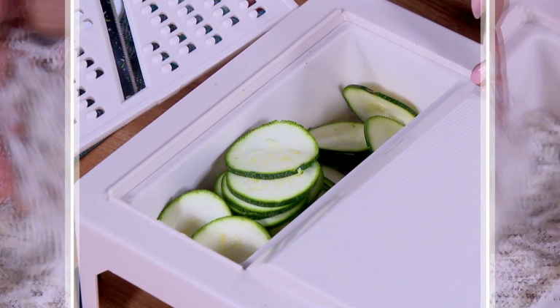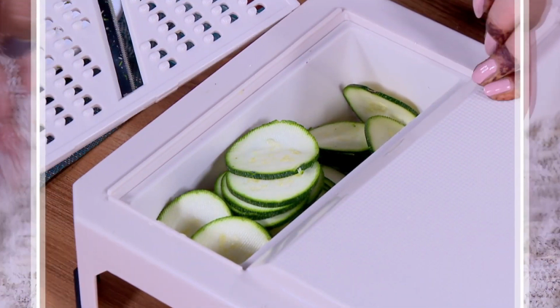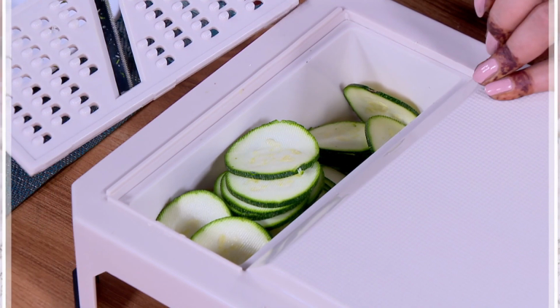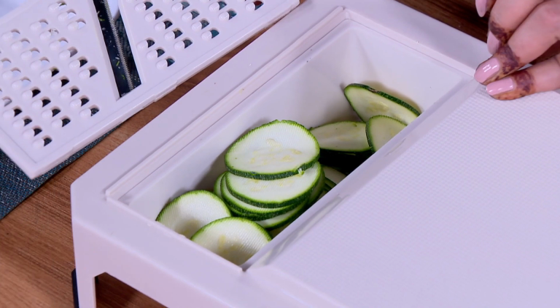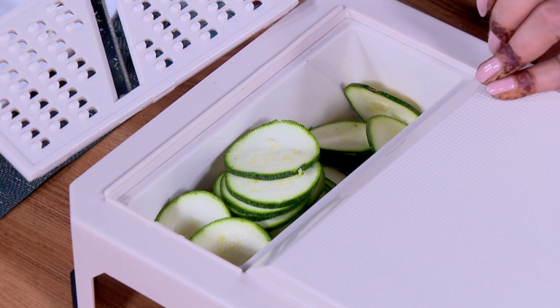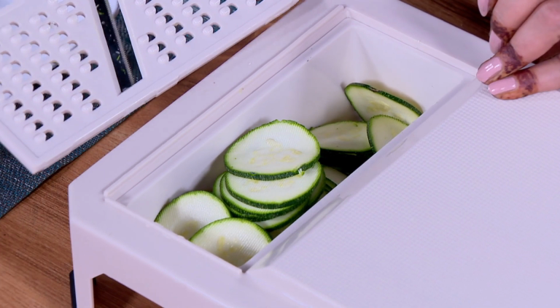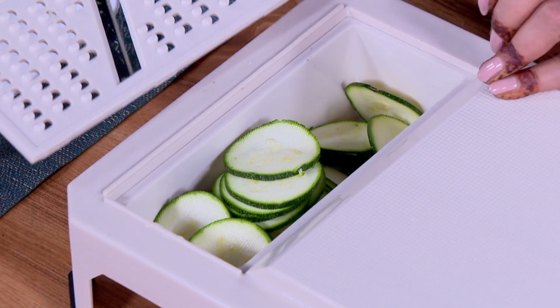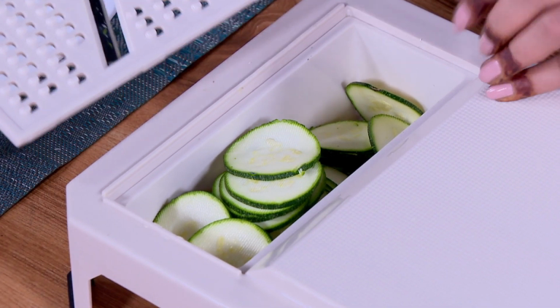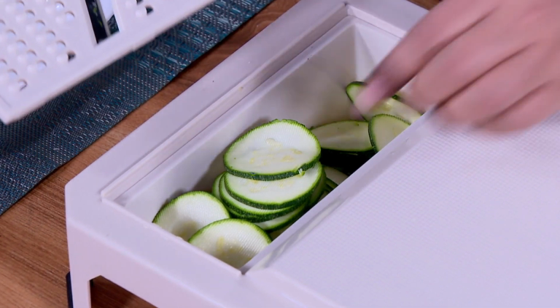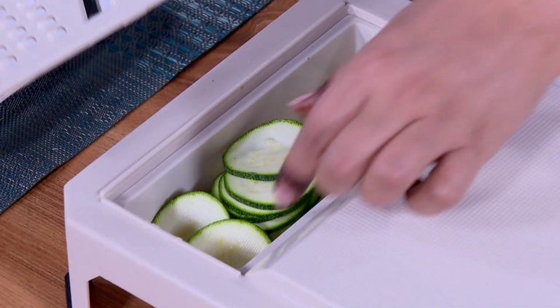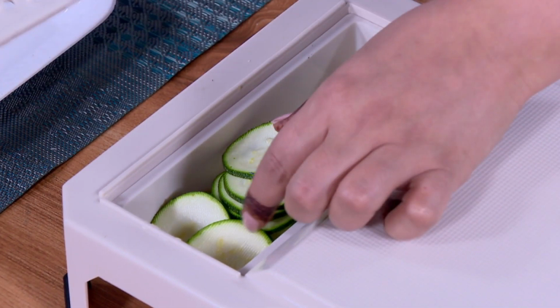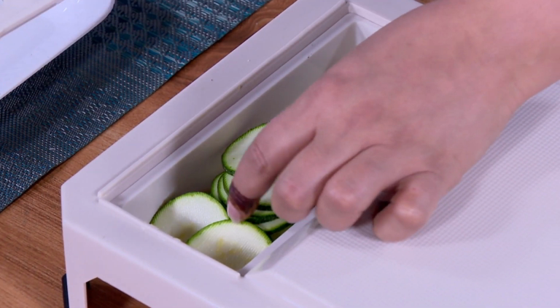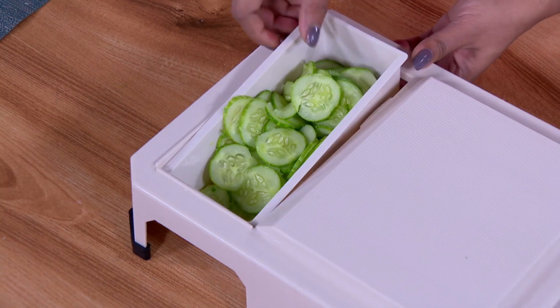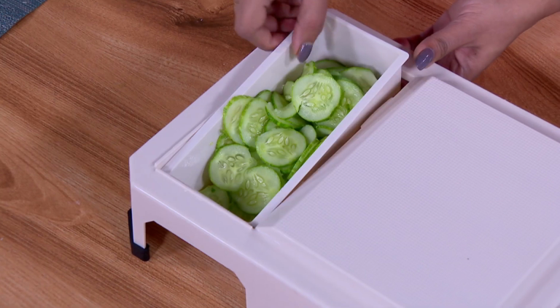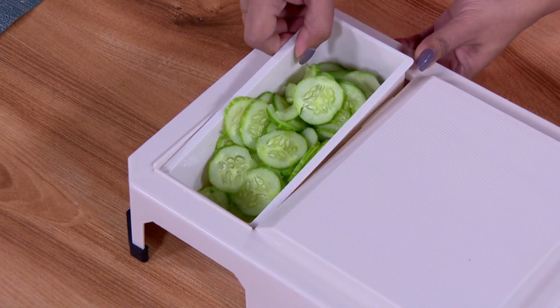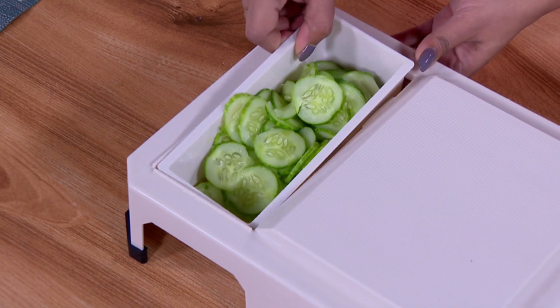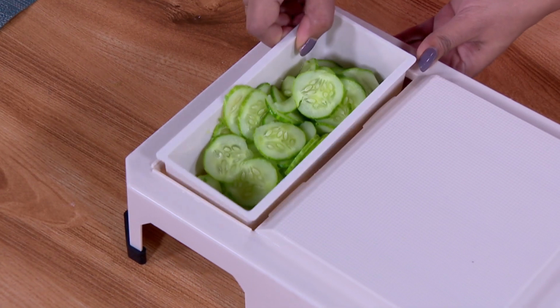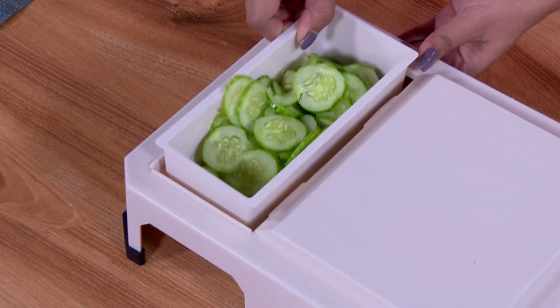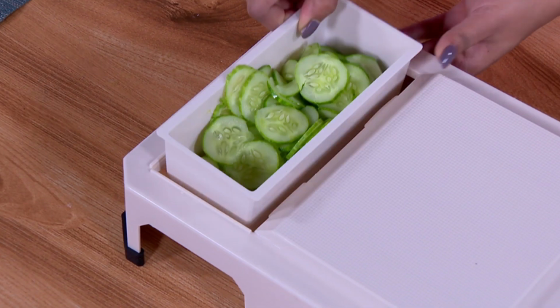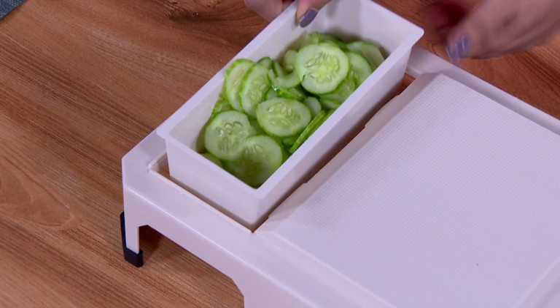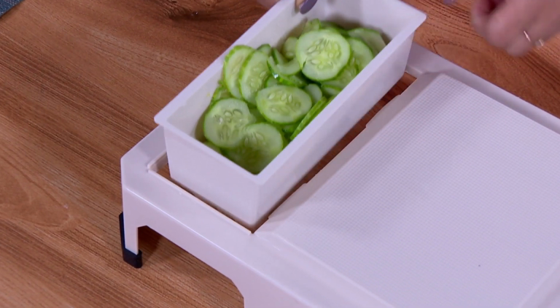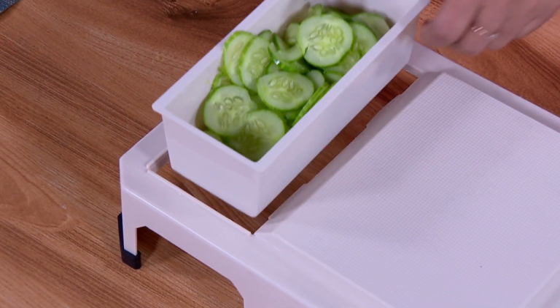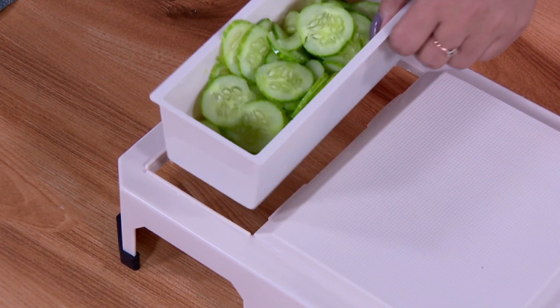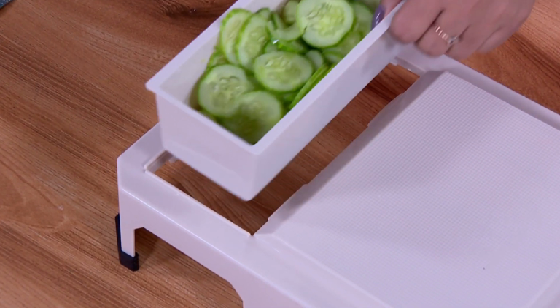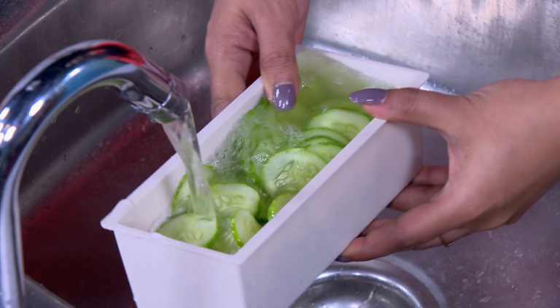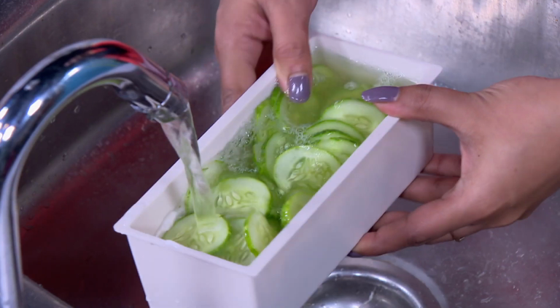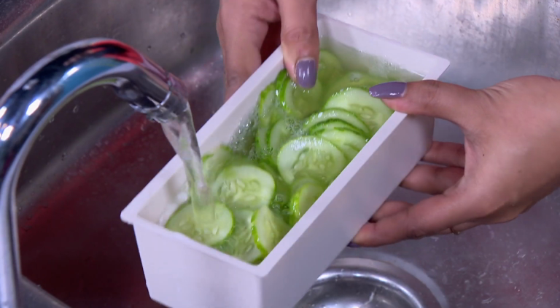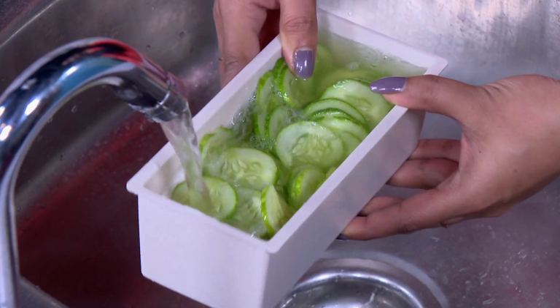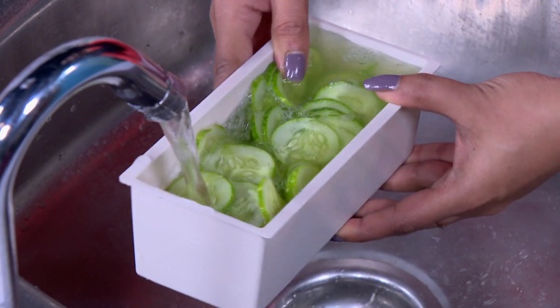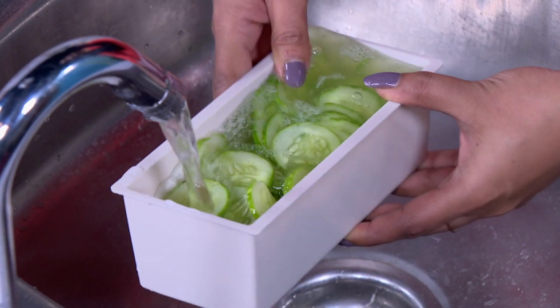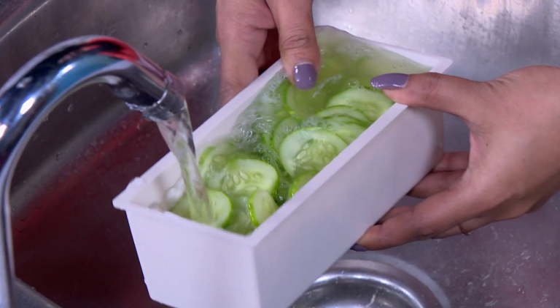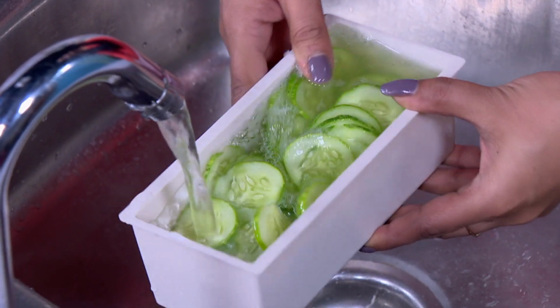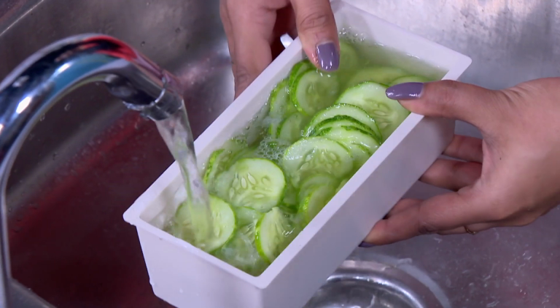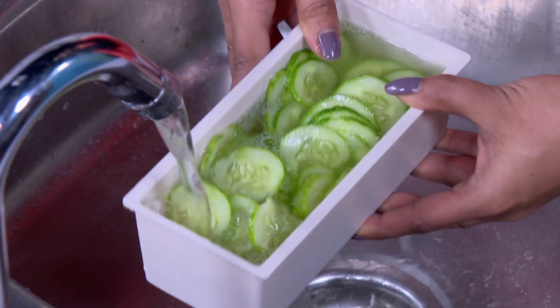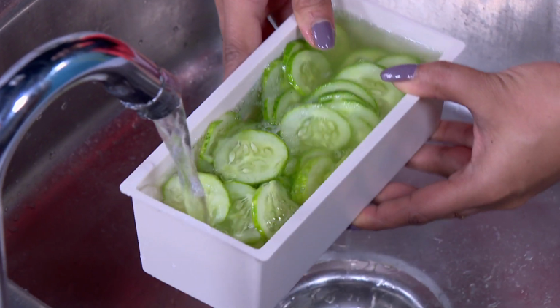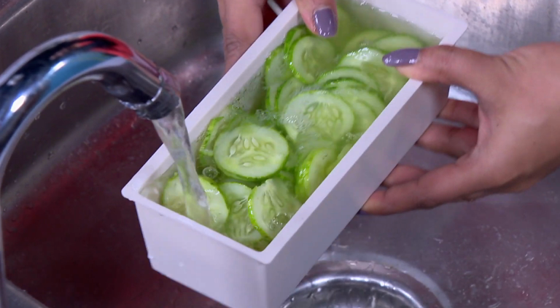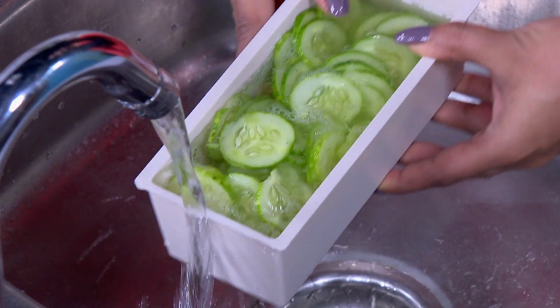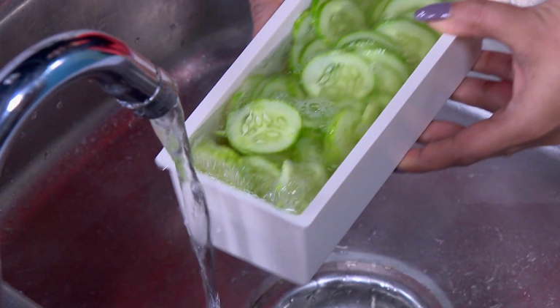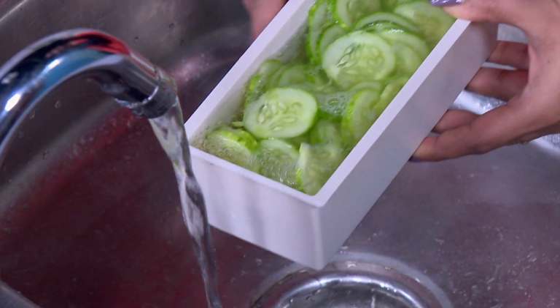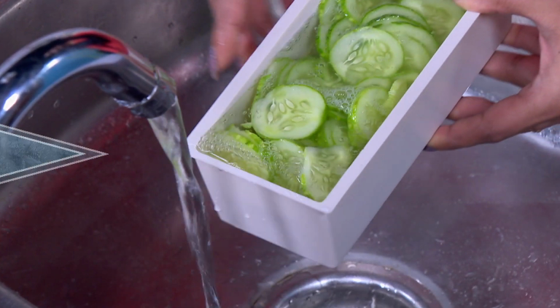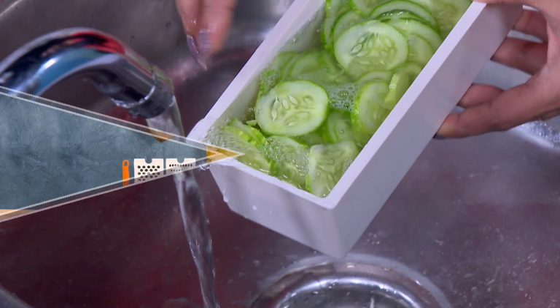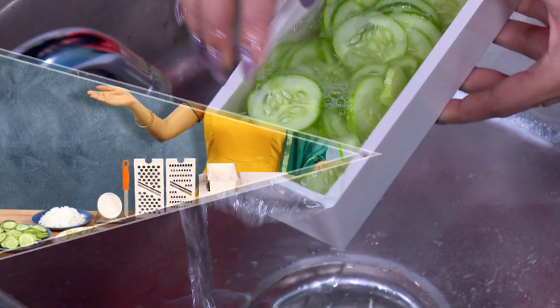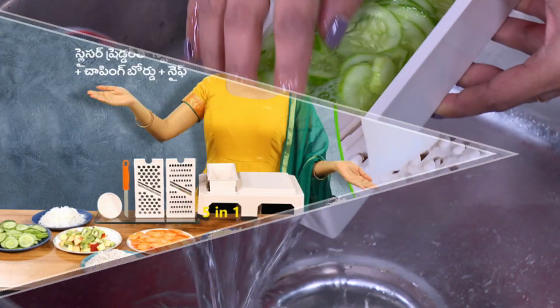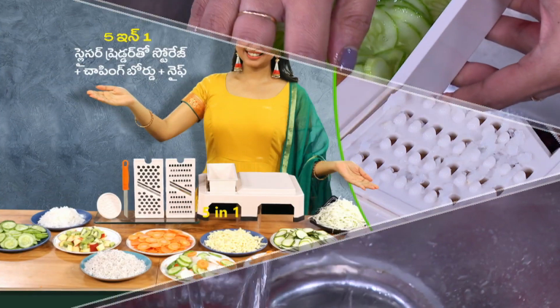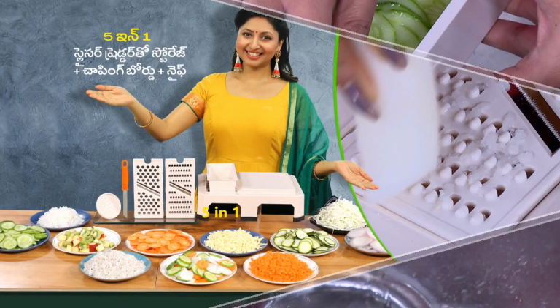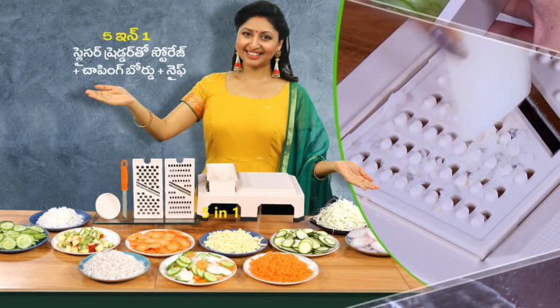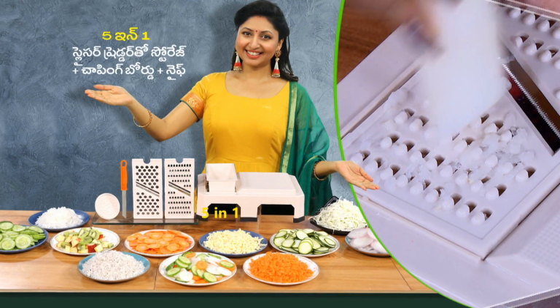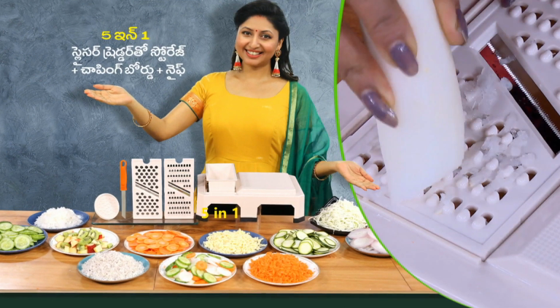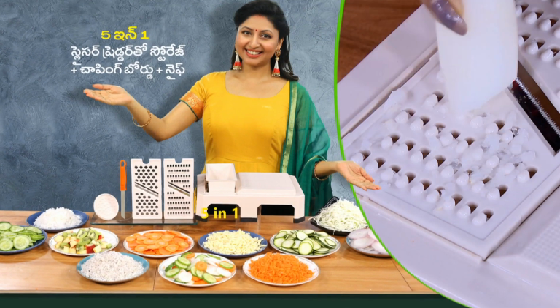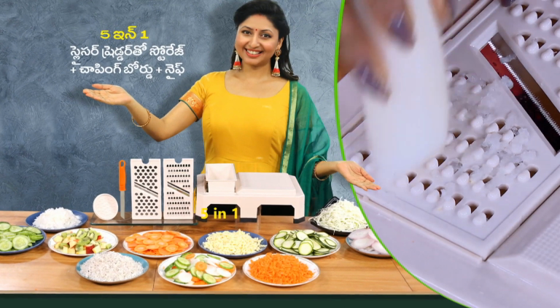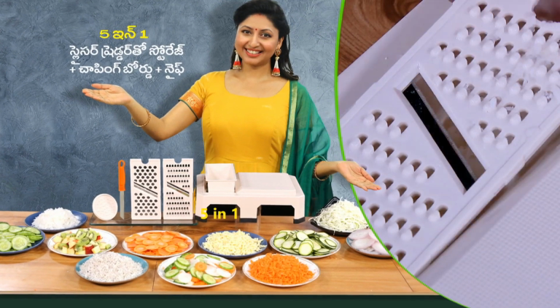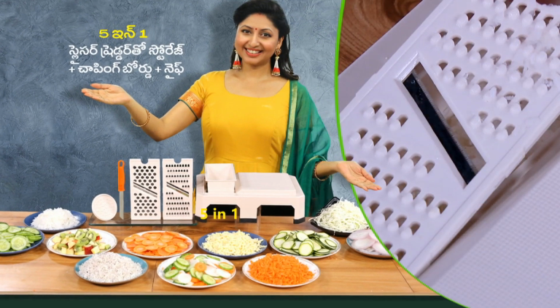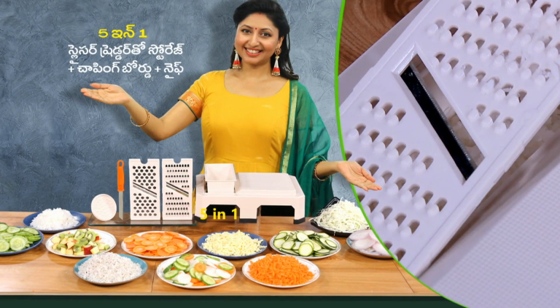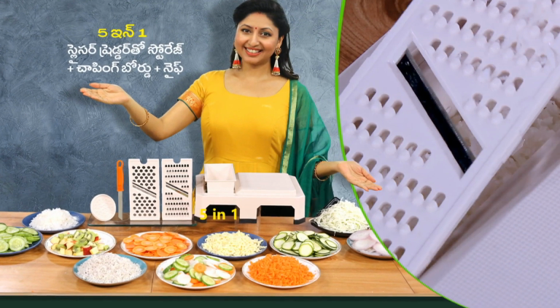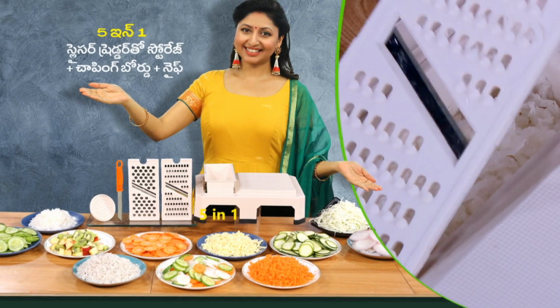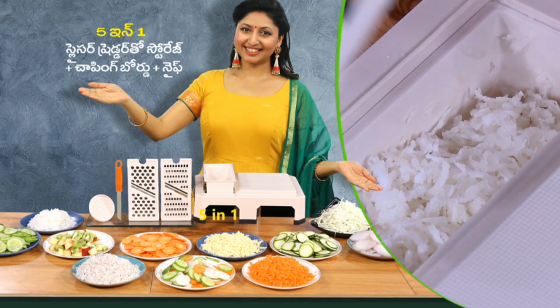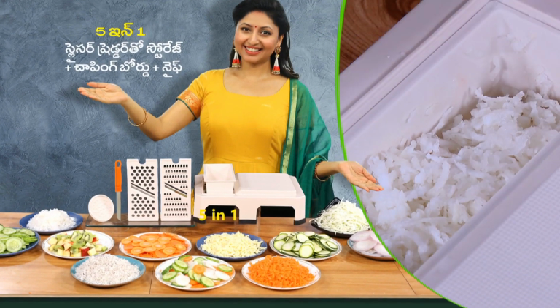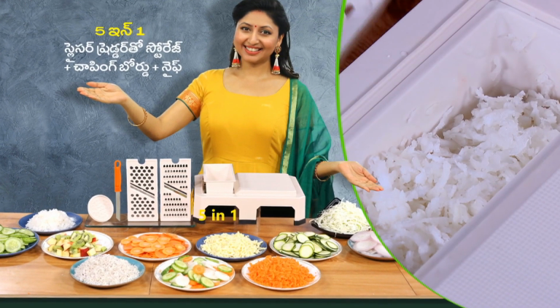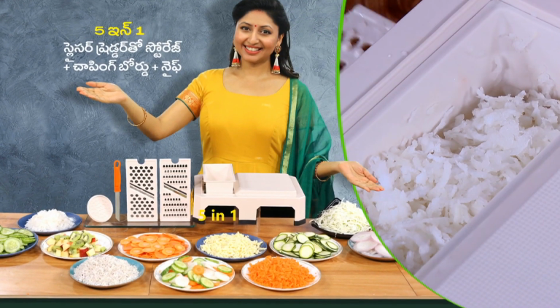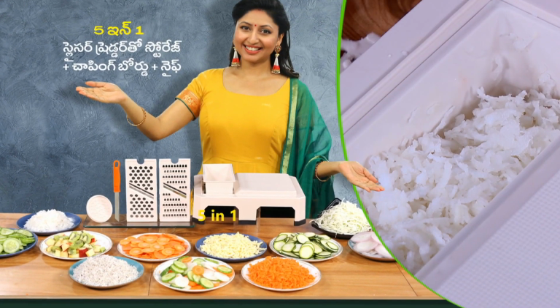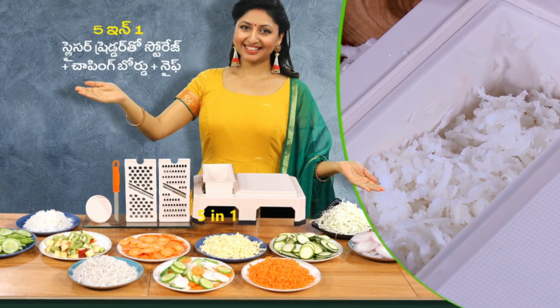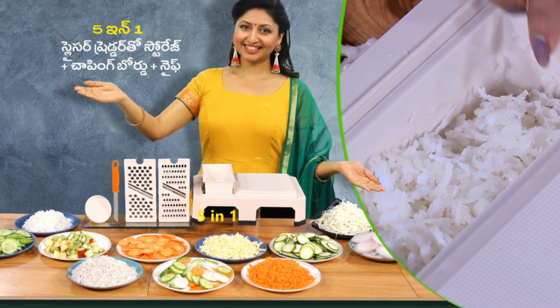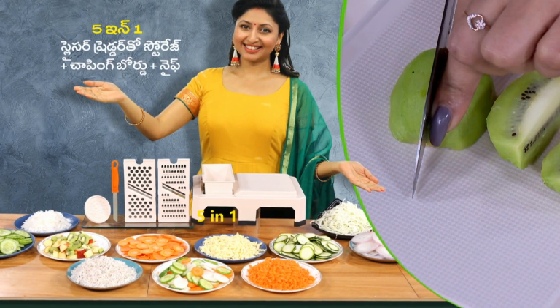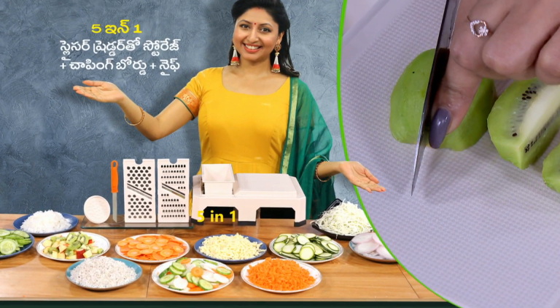It's very easy to use. It's easy to wash as well. Thank you.